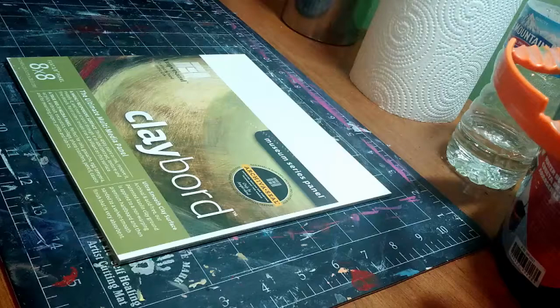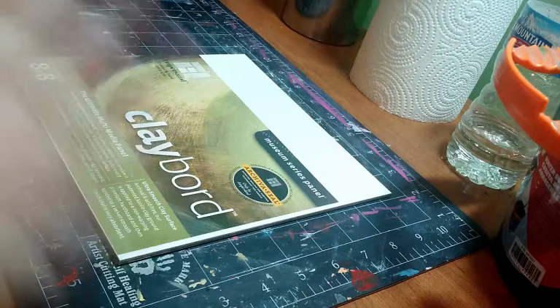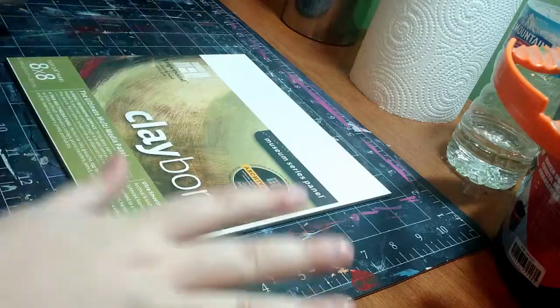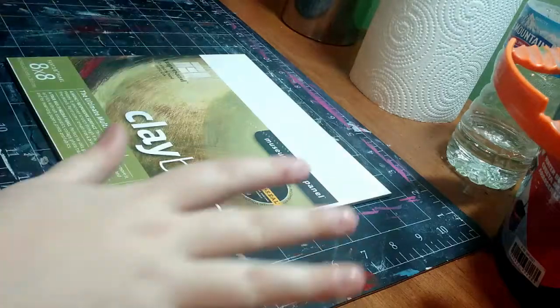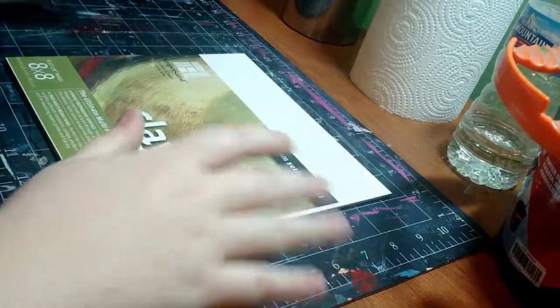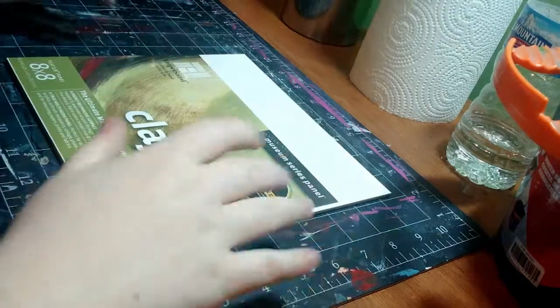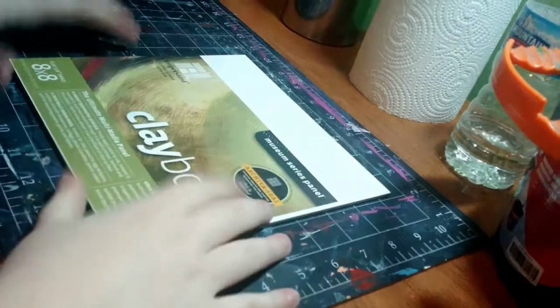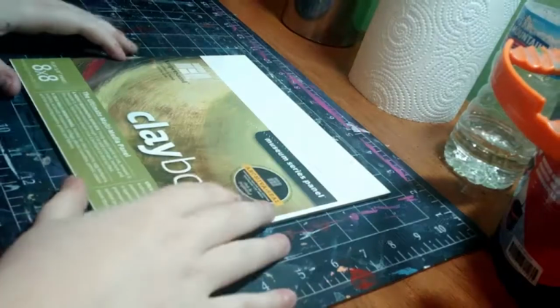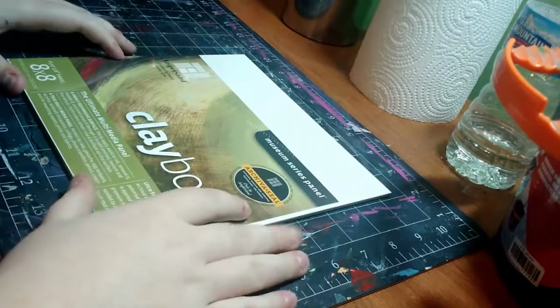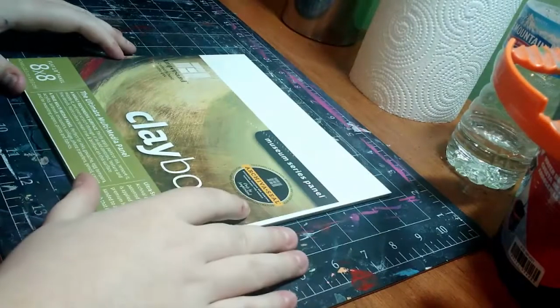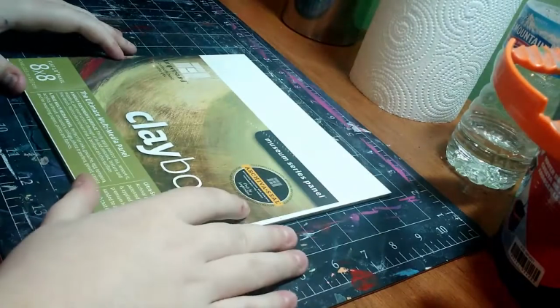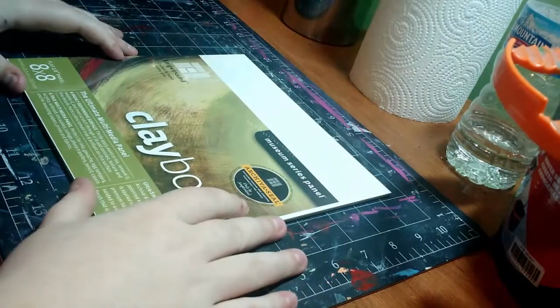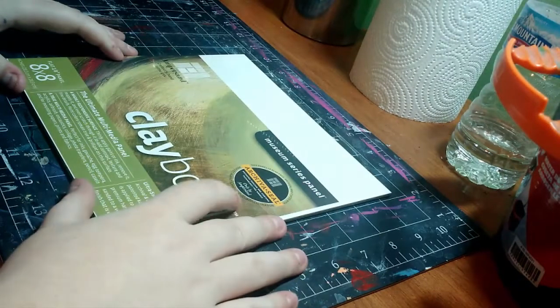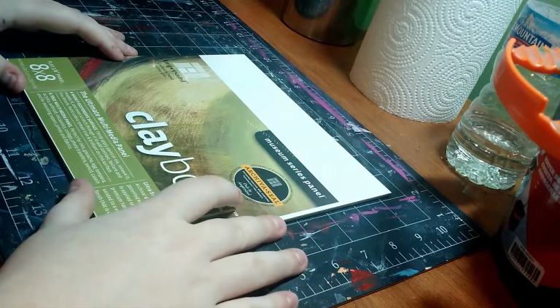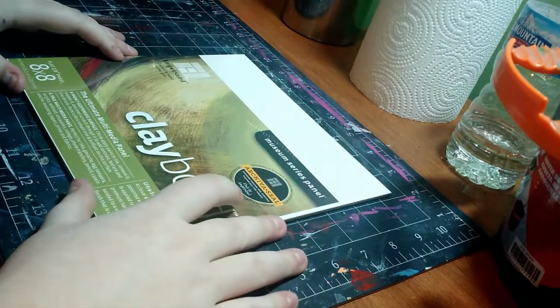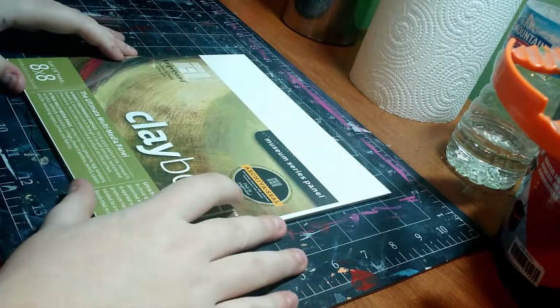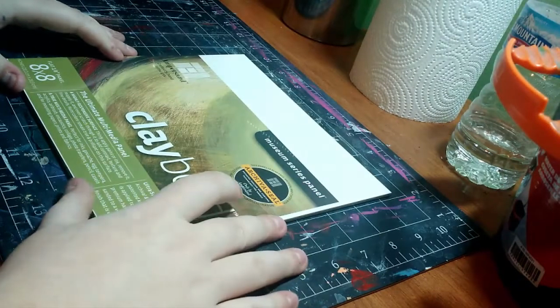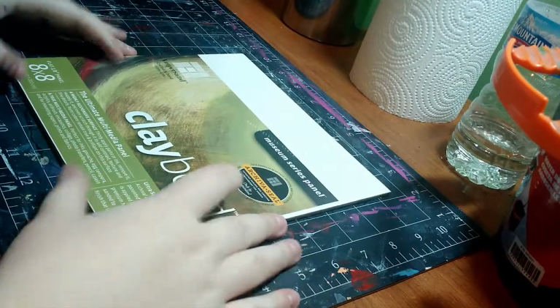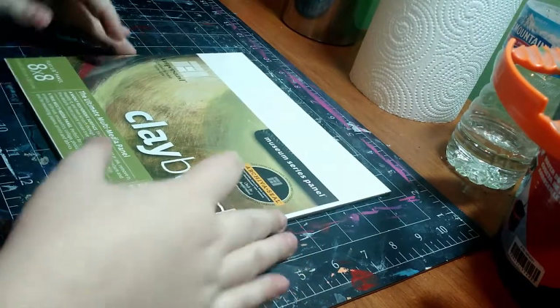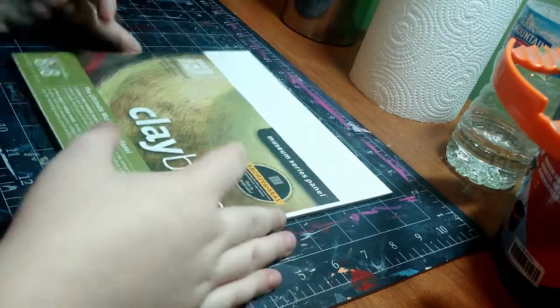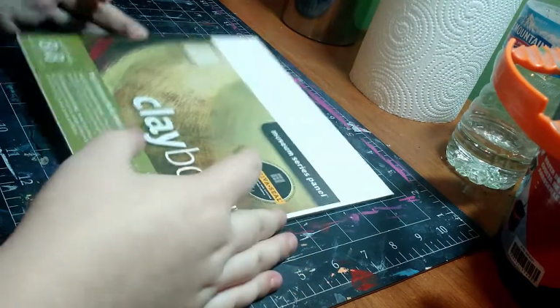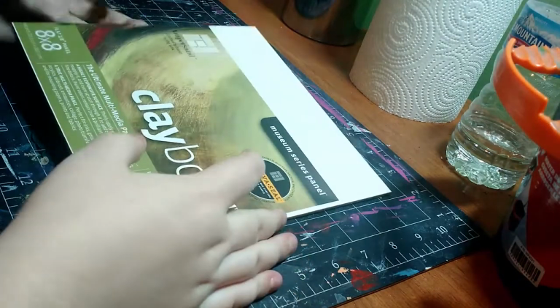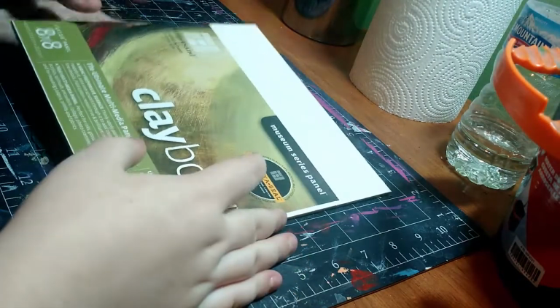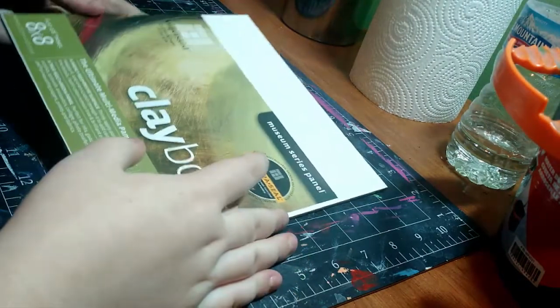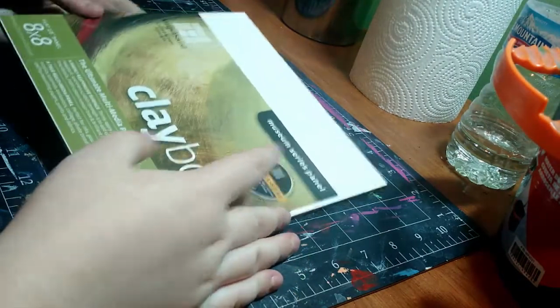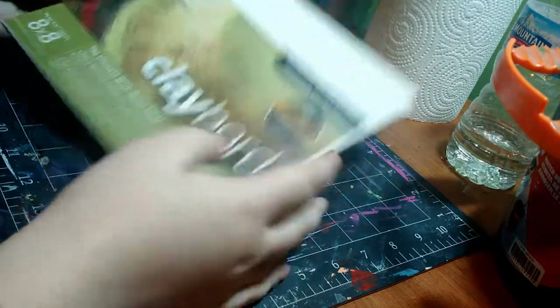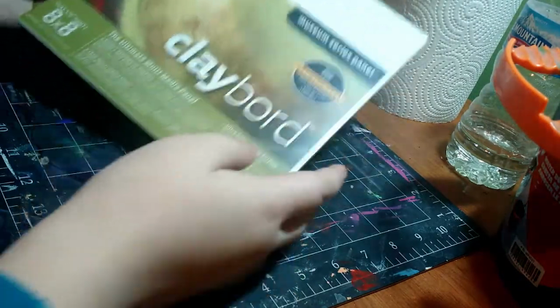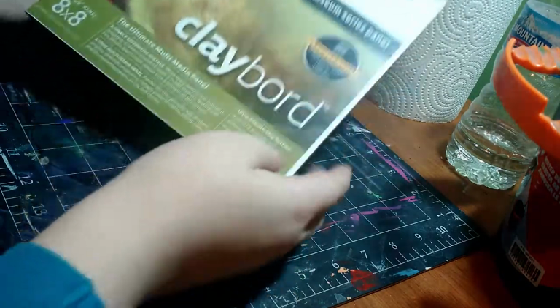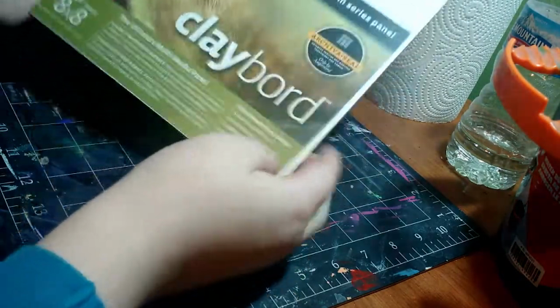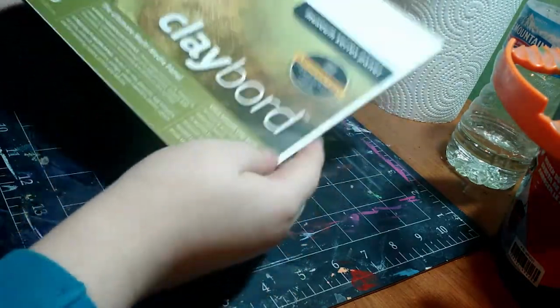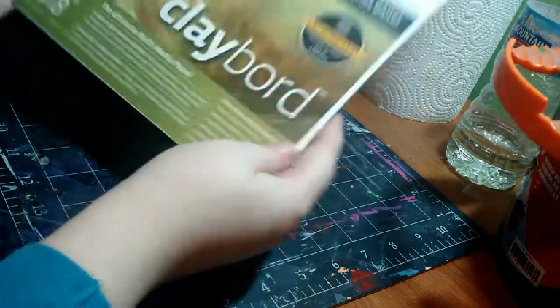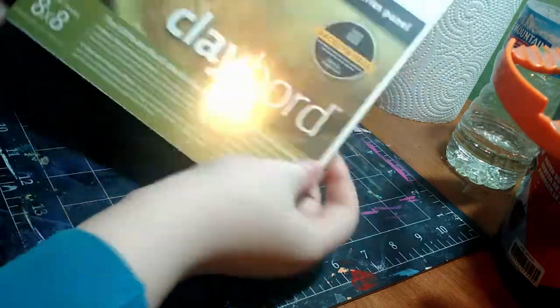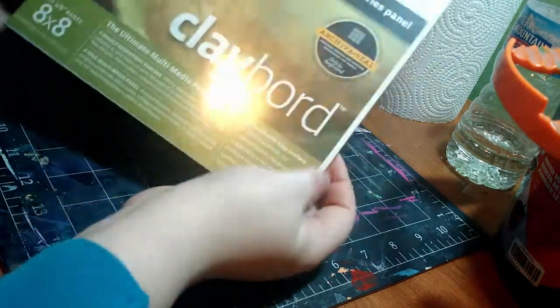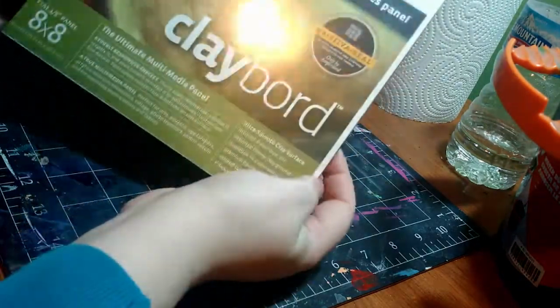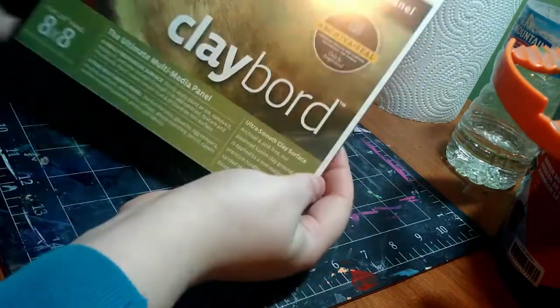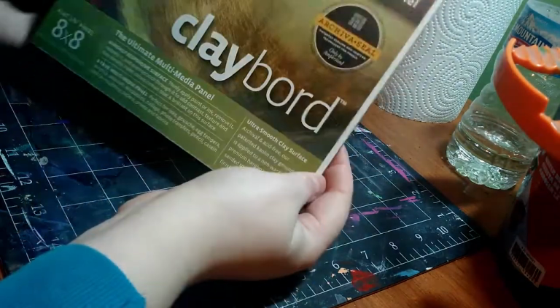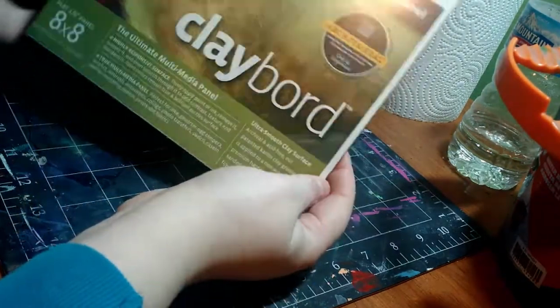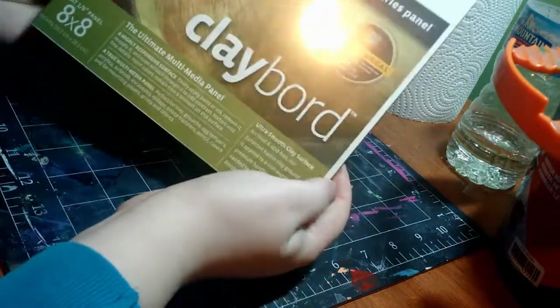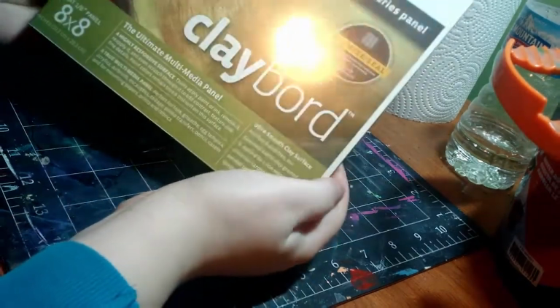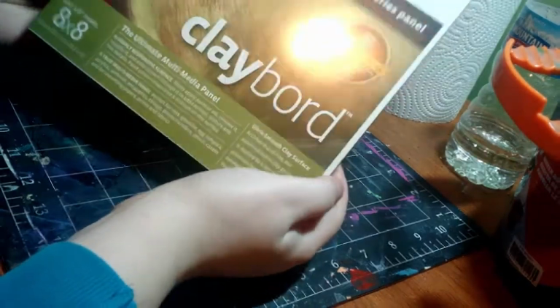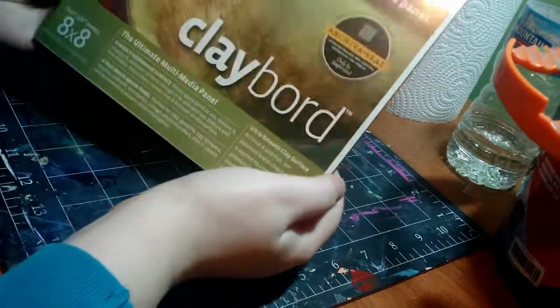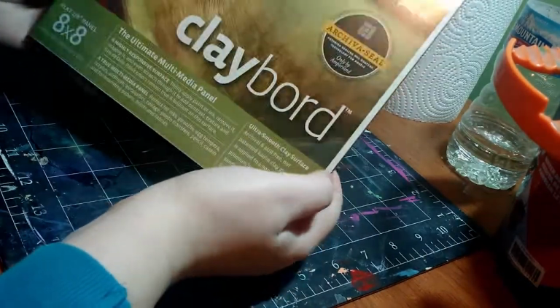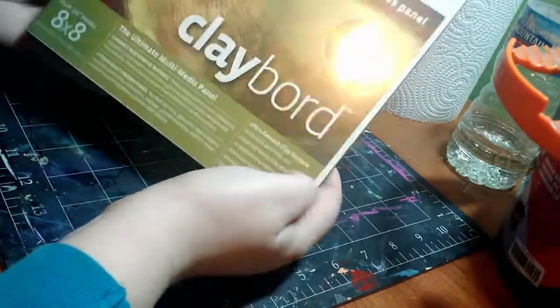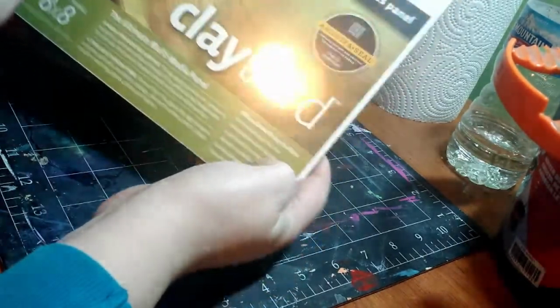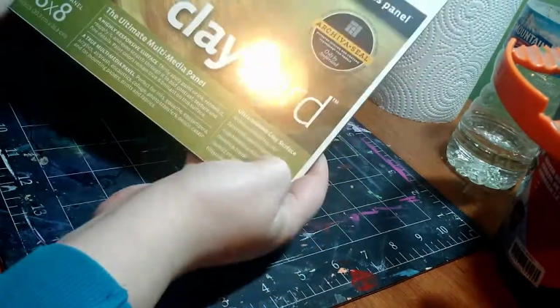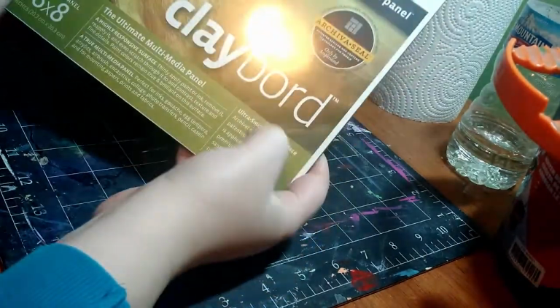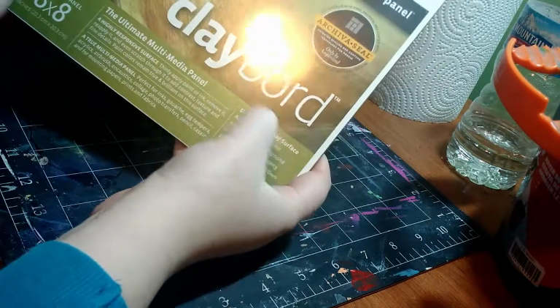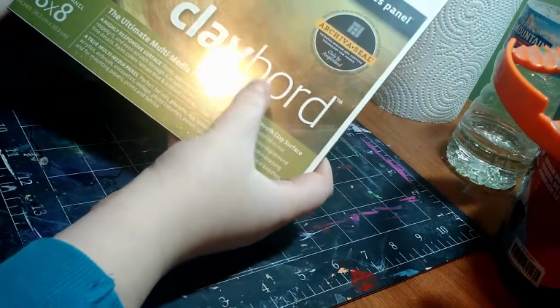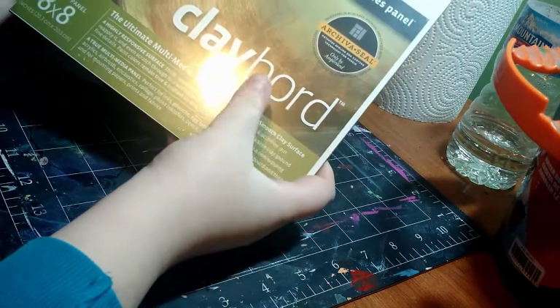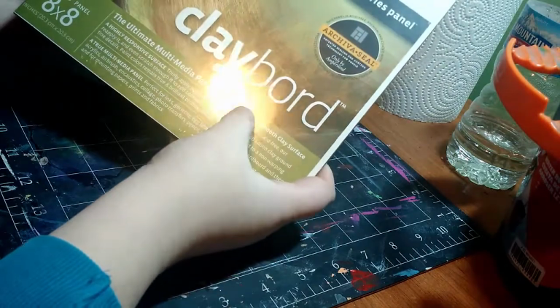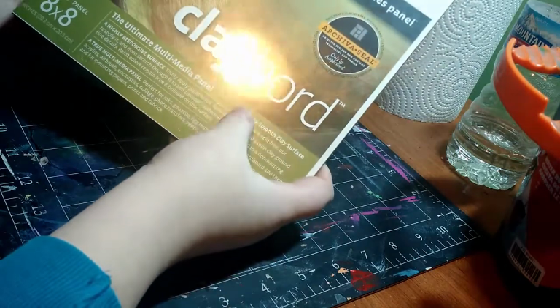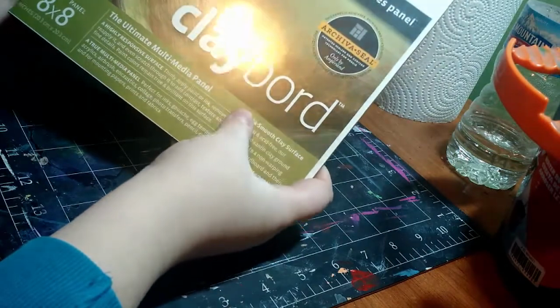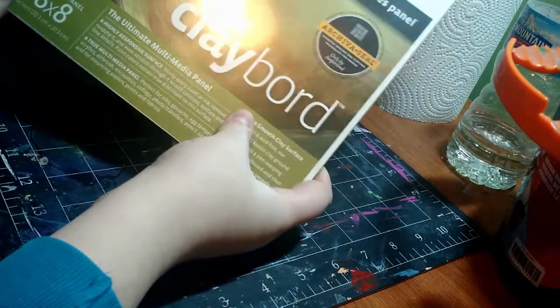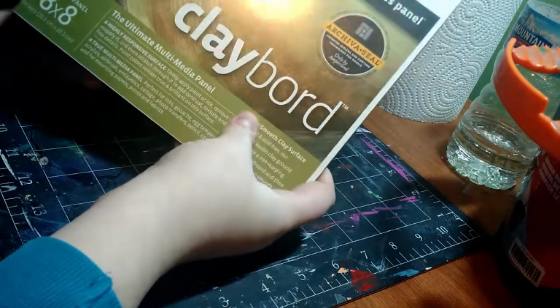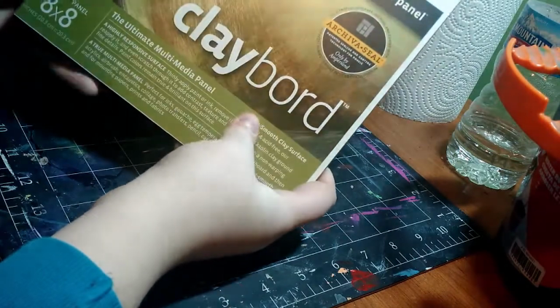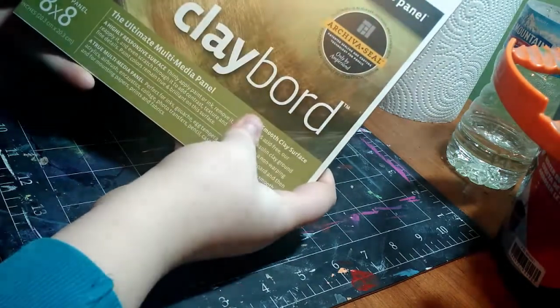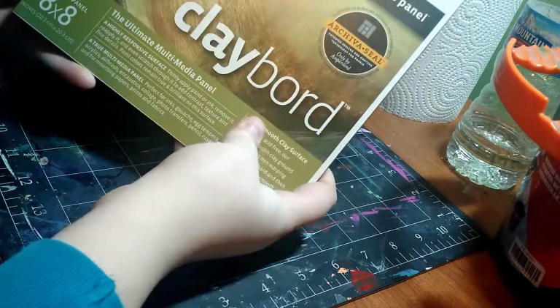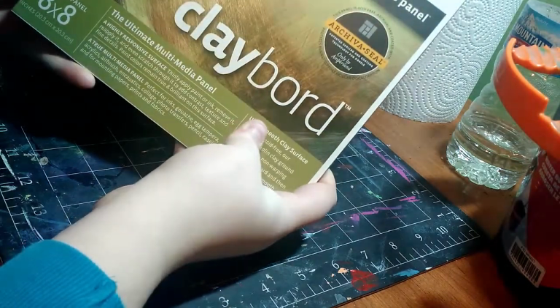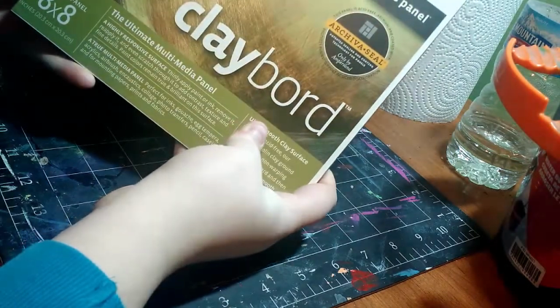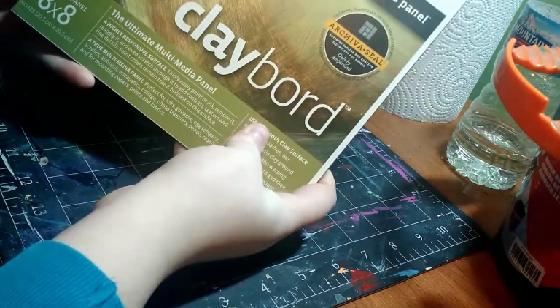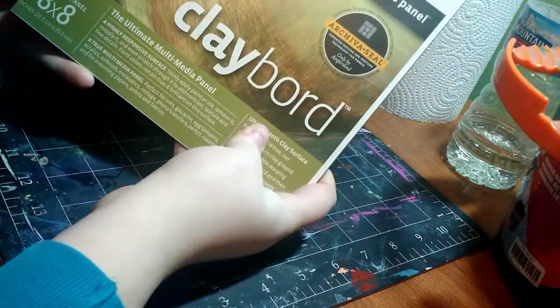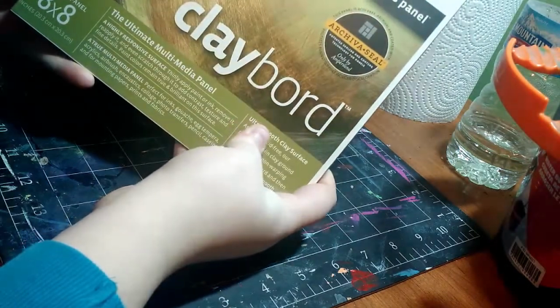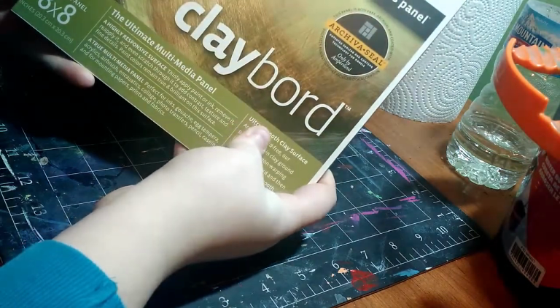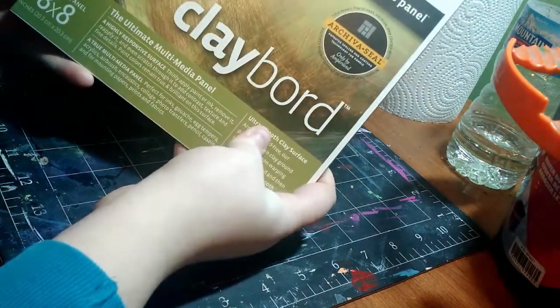Hey my squidlings! Welcome back to another video. So today I'm going to be demoing and reviewing this clay board by Ampersand.